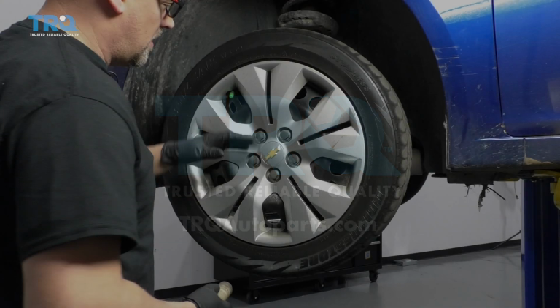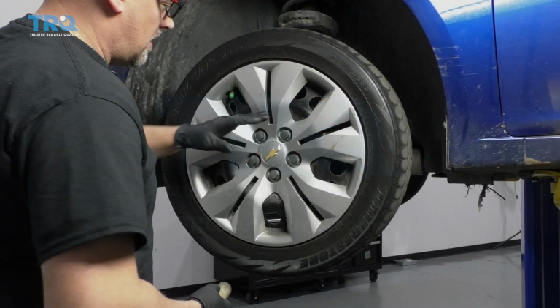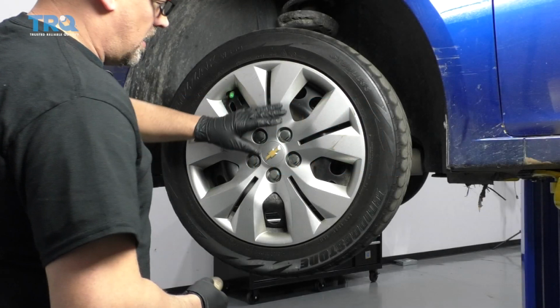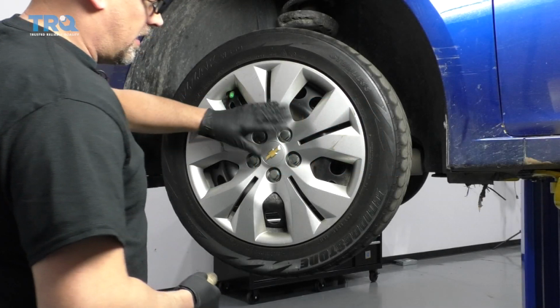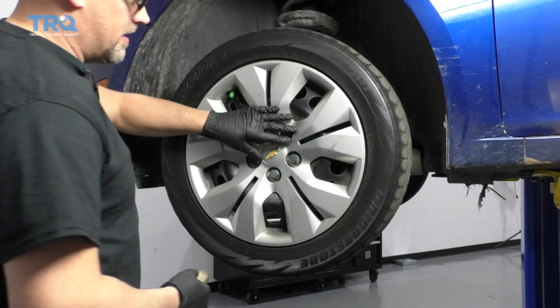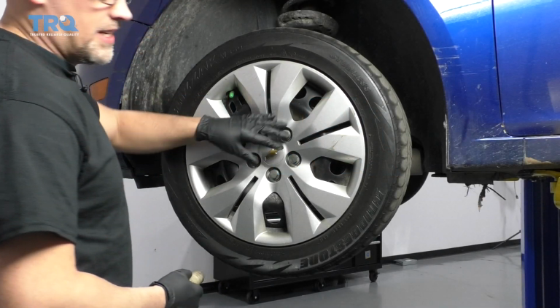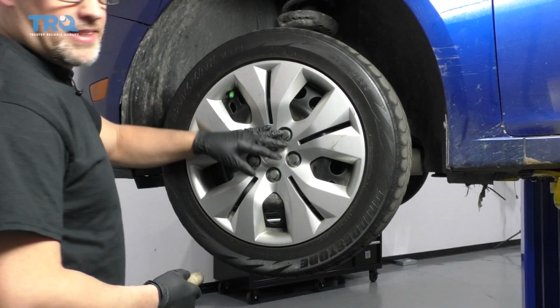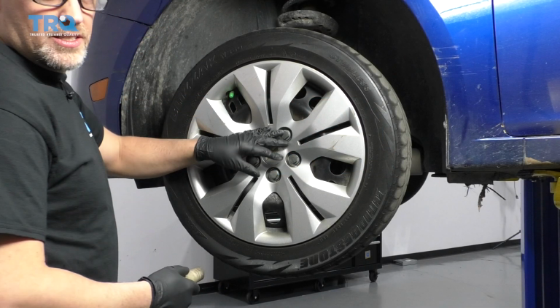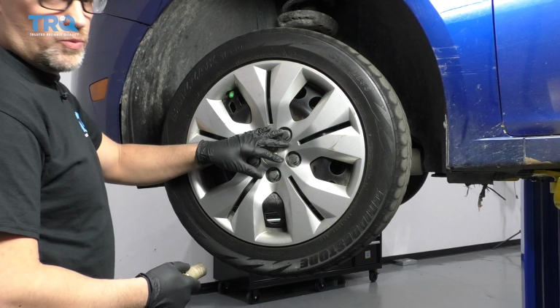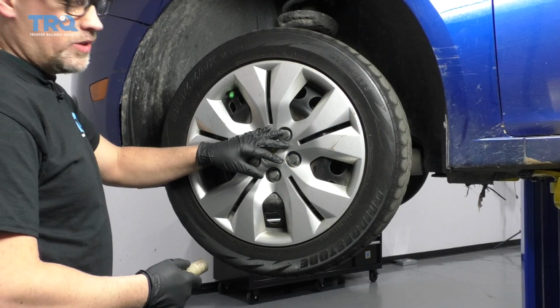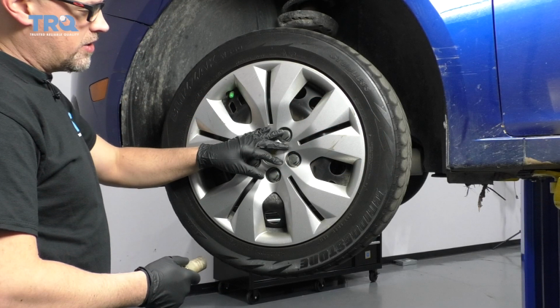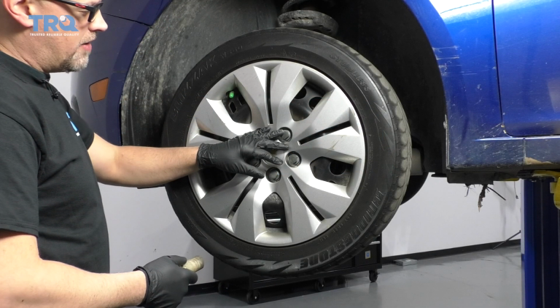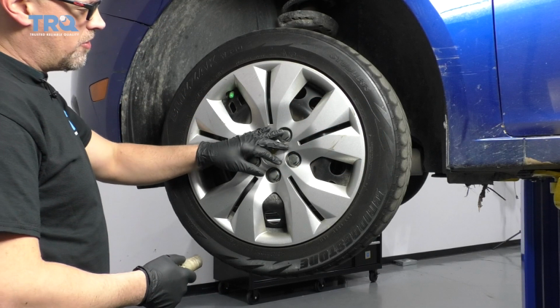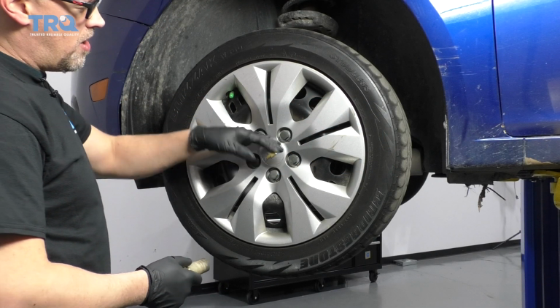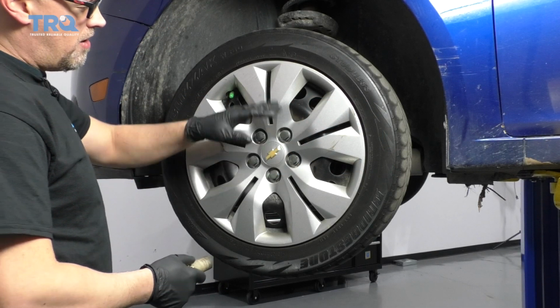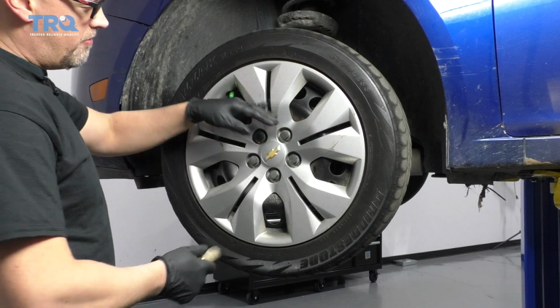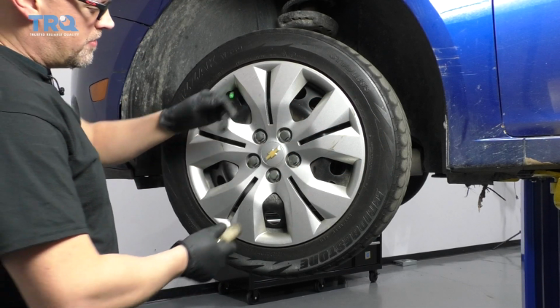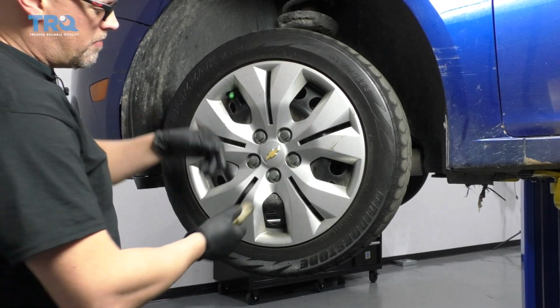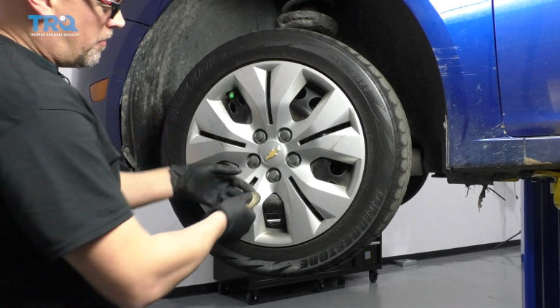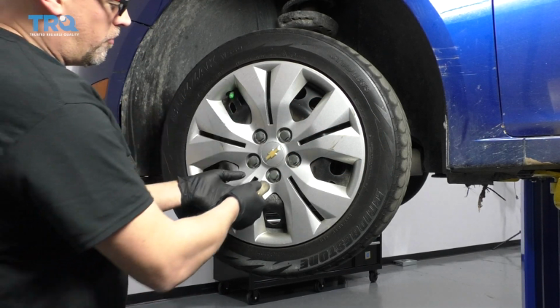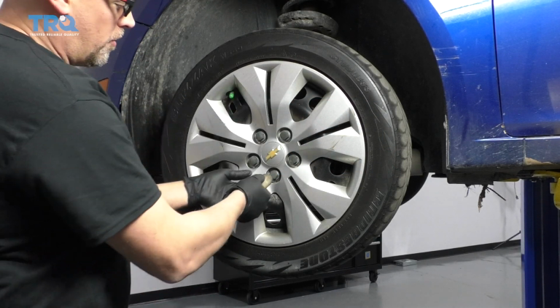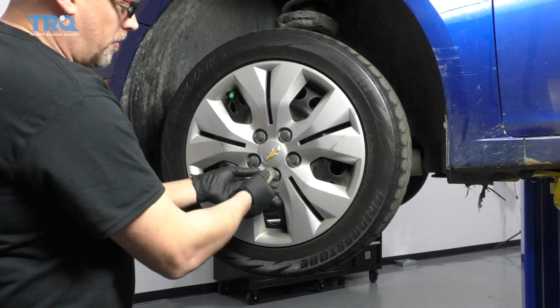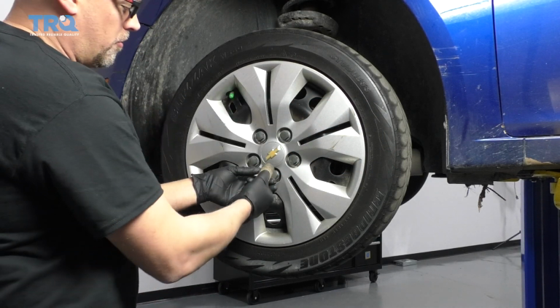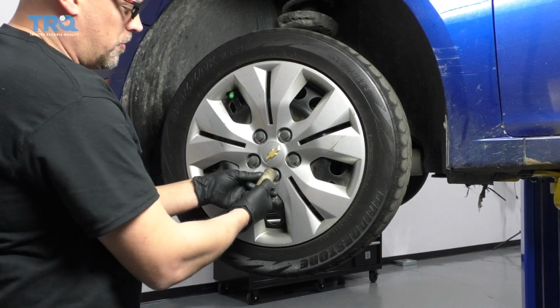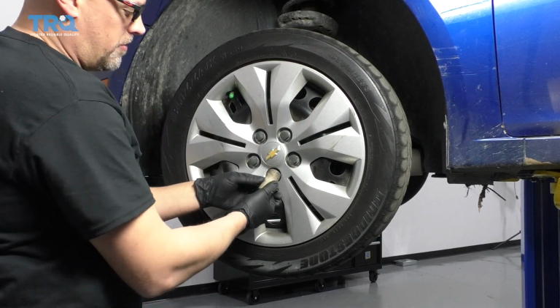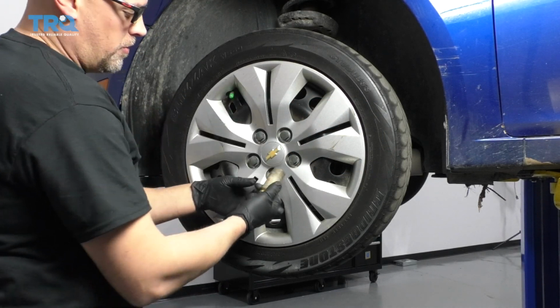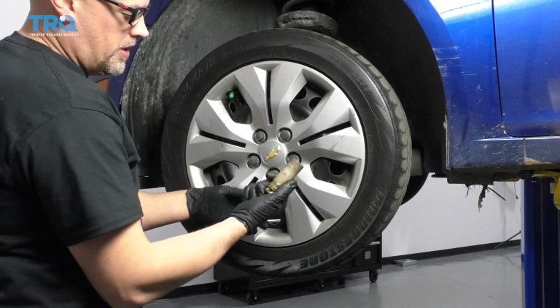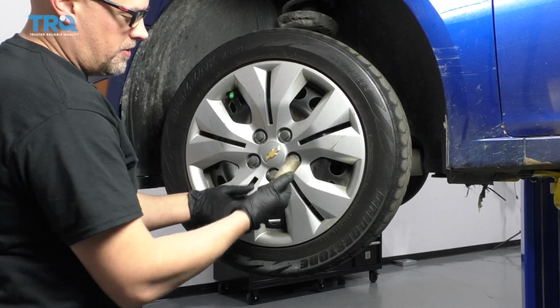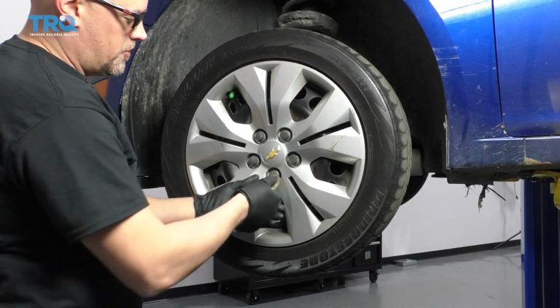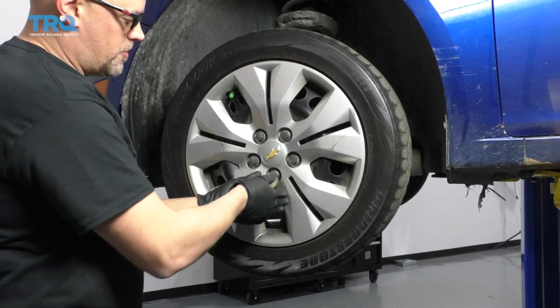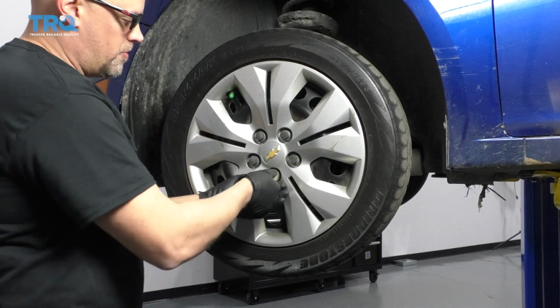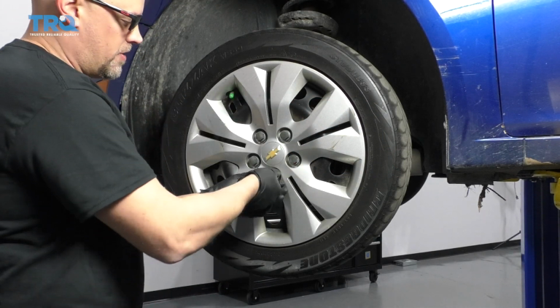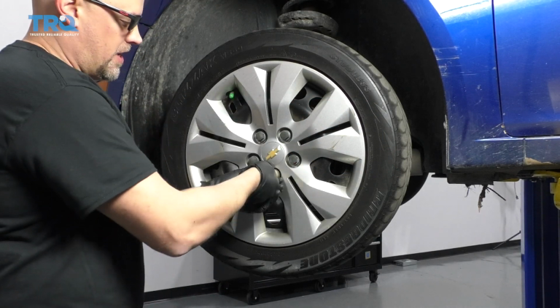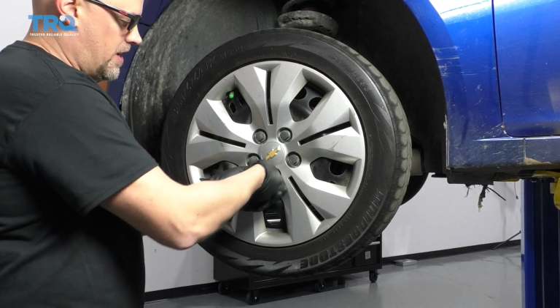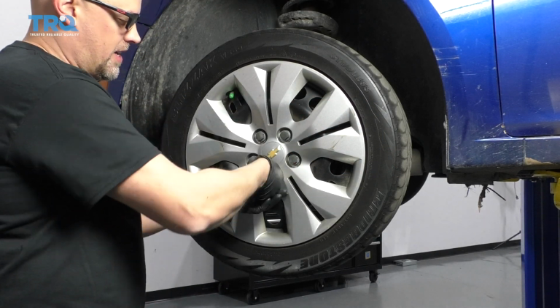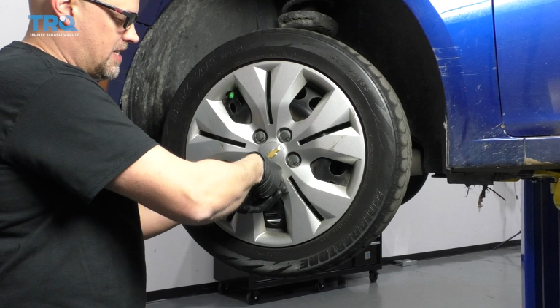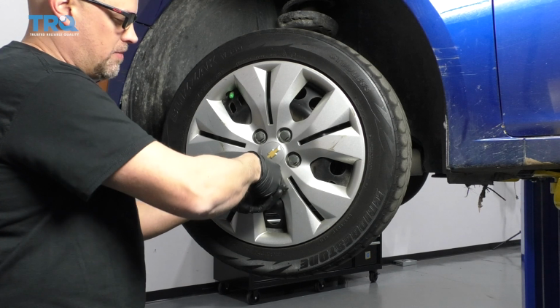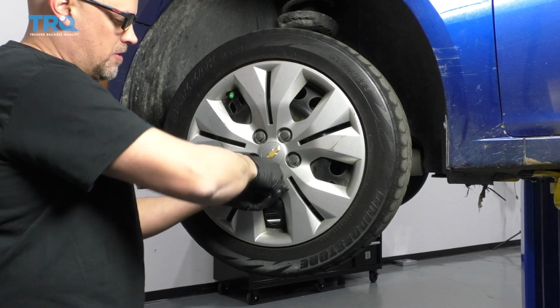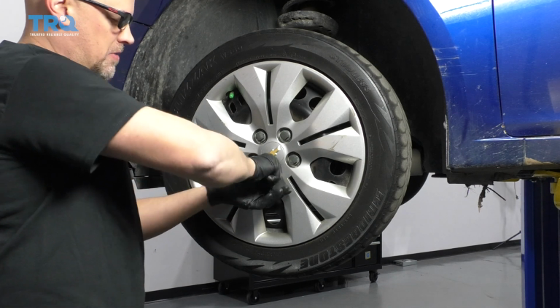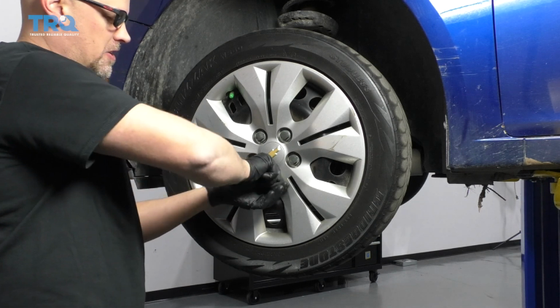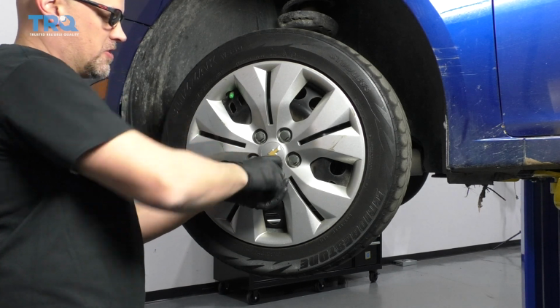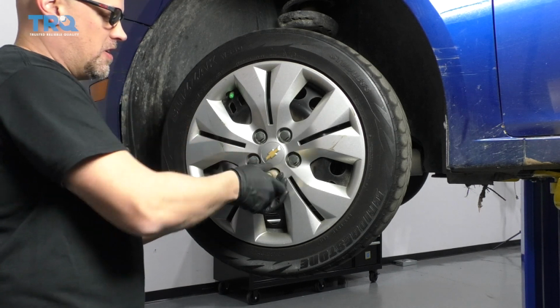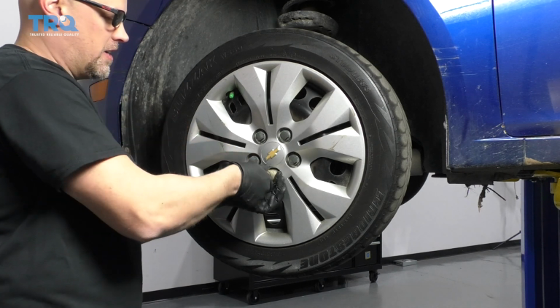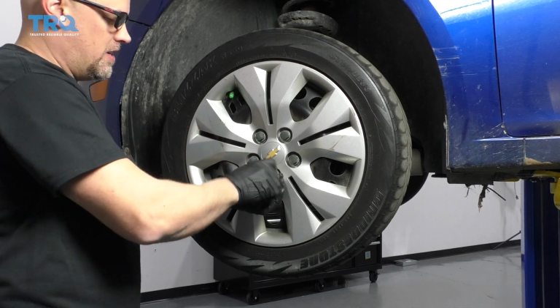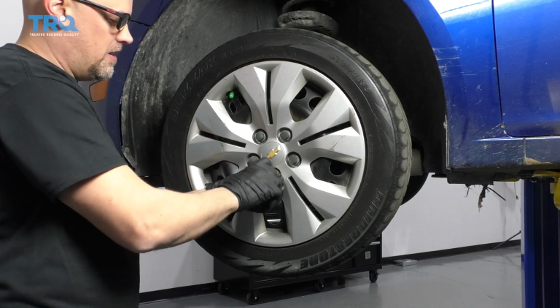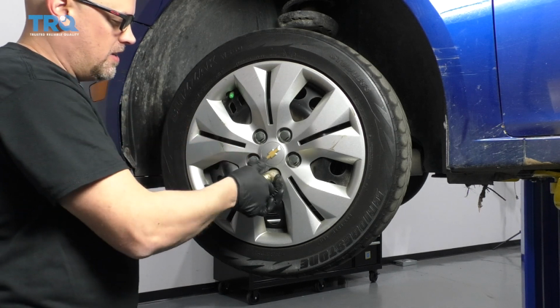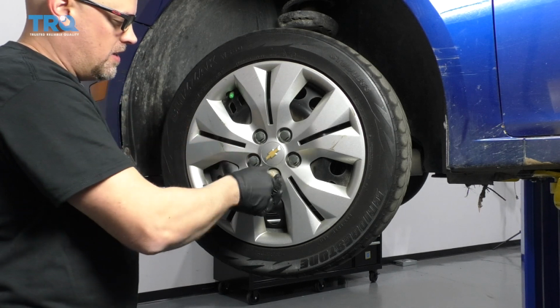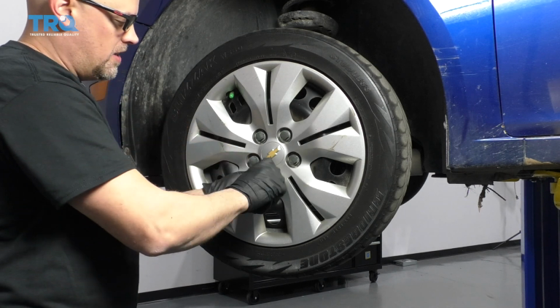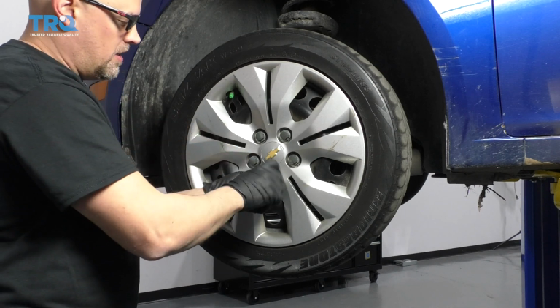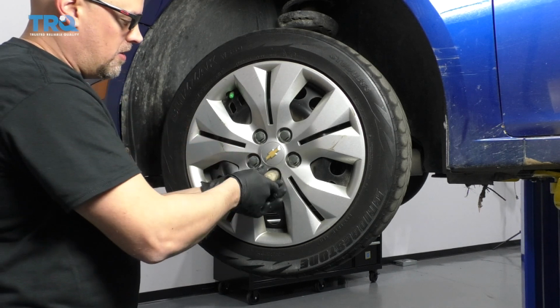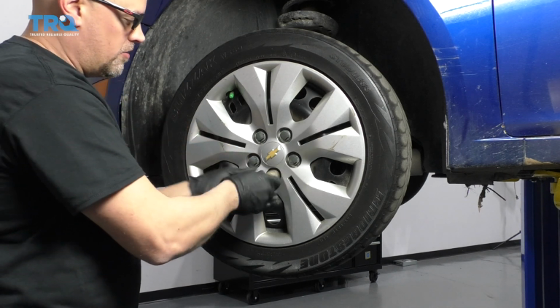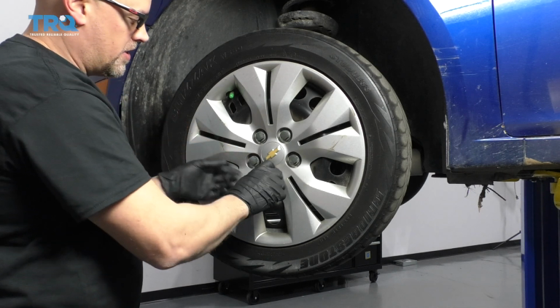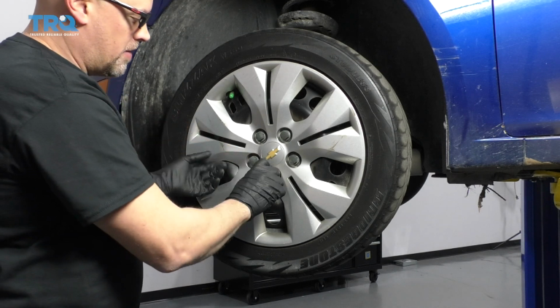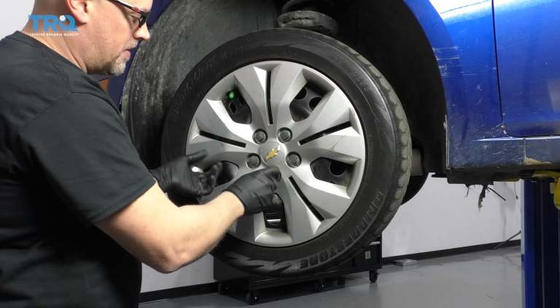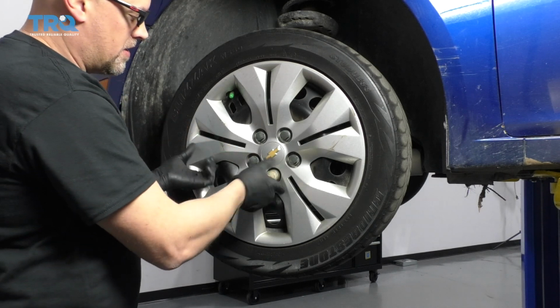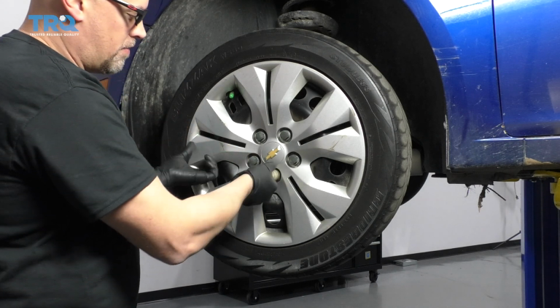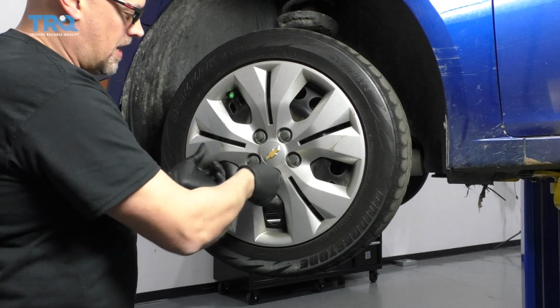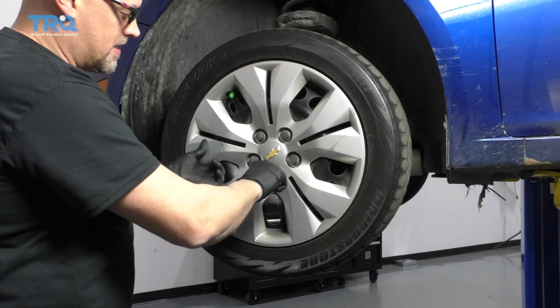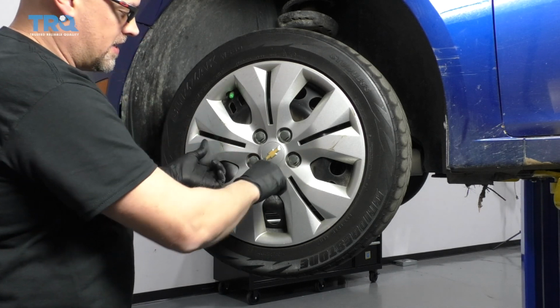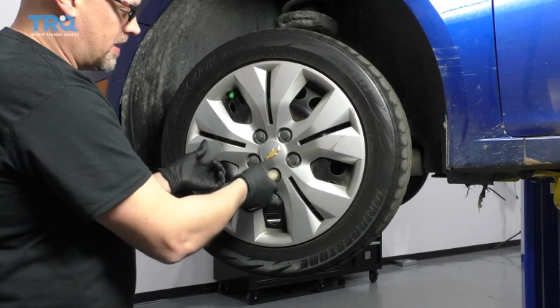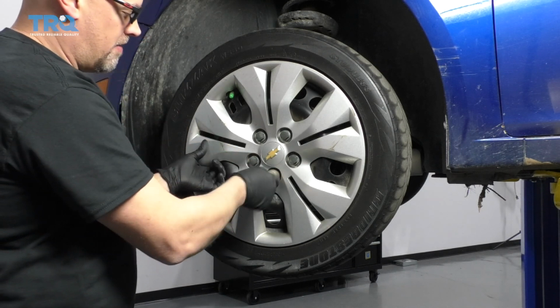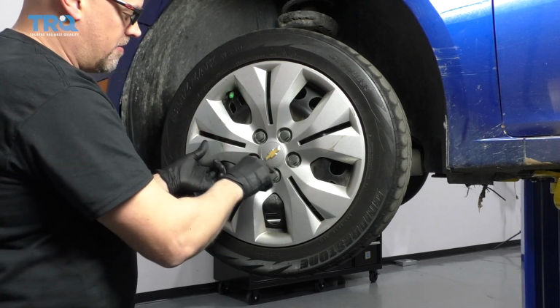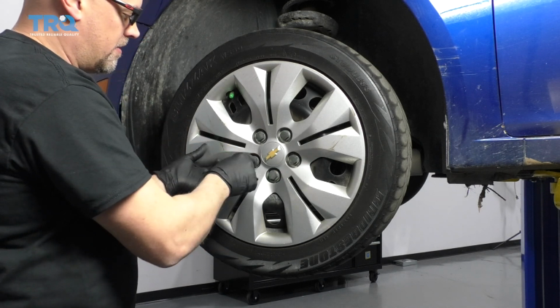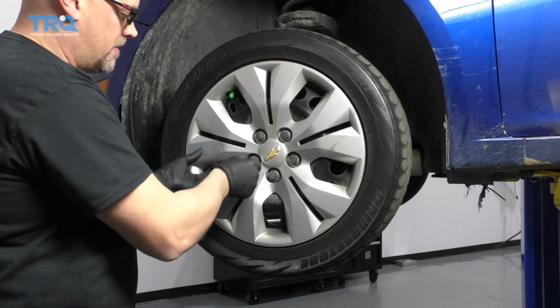I'm going to take this wheel cover off before we remove the wheel. Just use a 19-millimeter socket to loosen up these plastic covers.